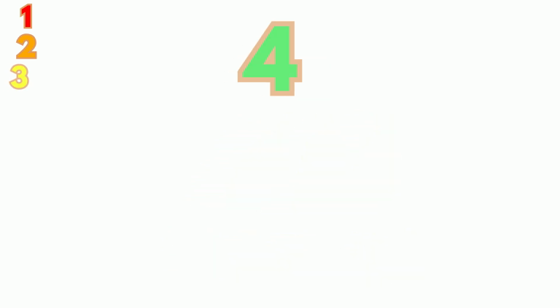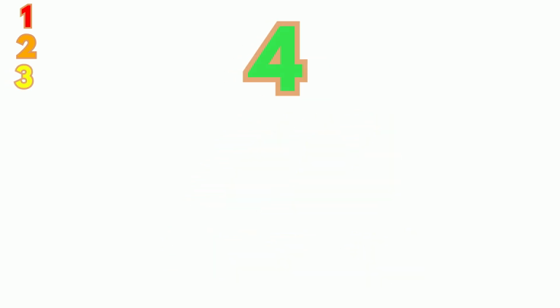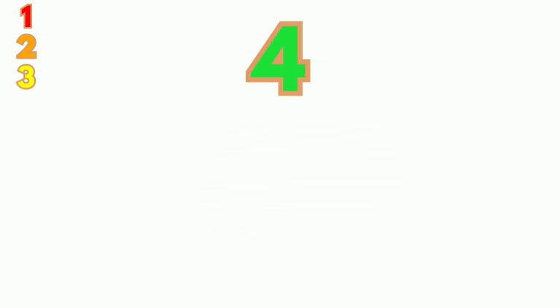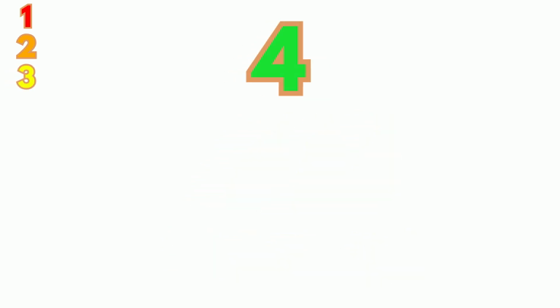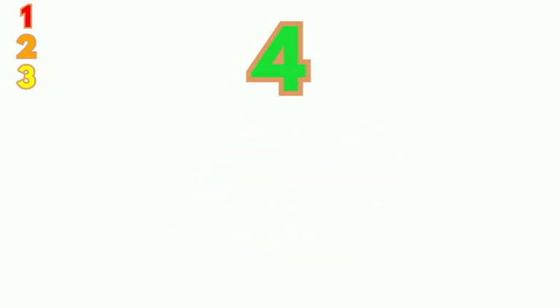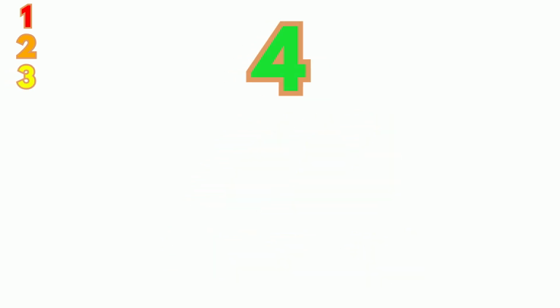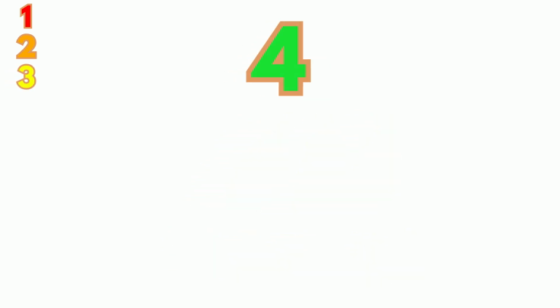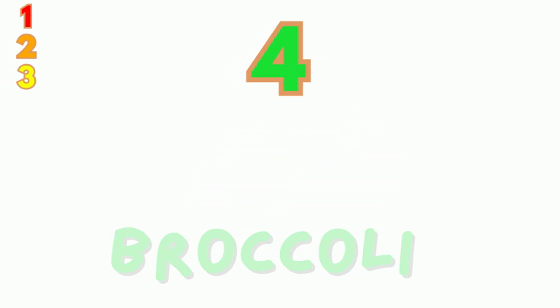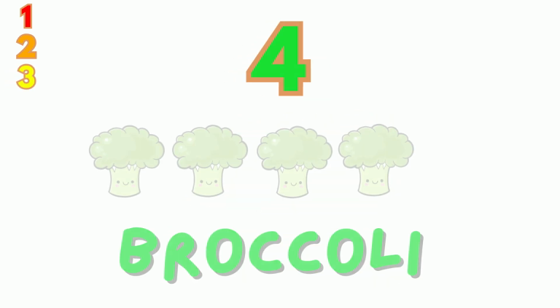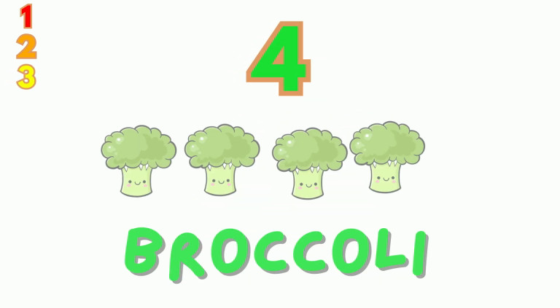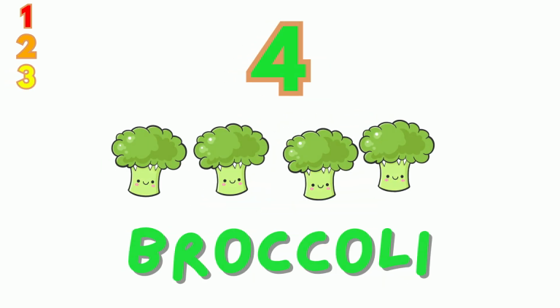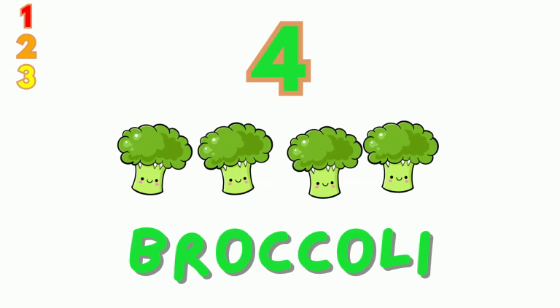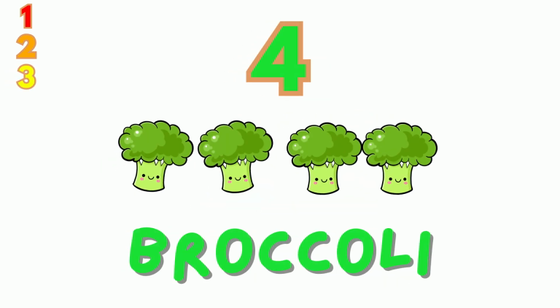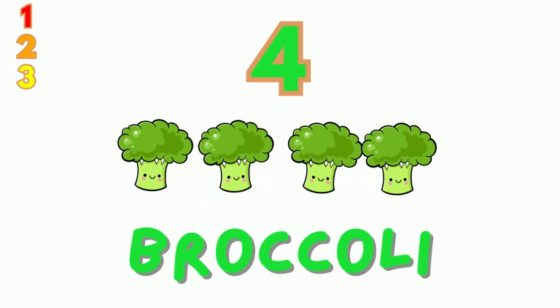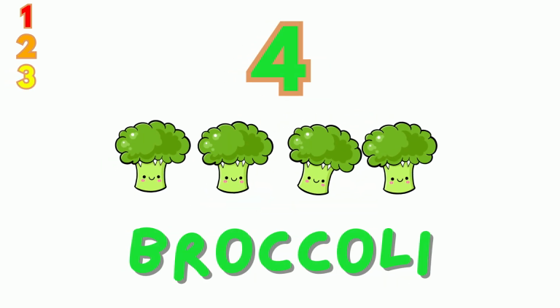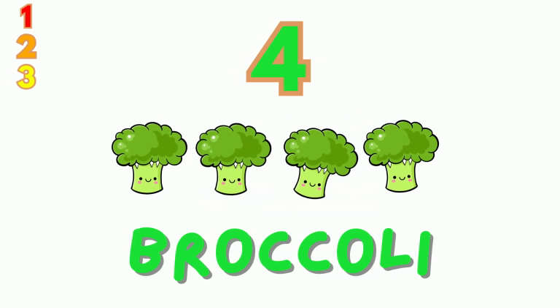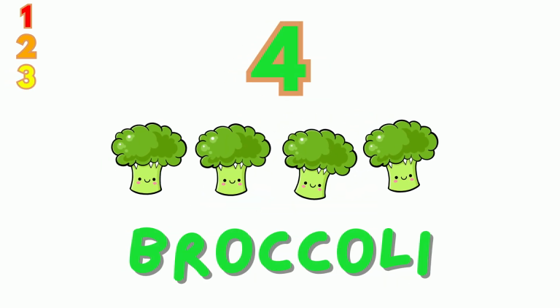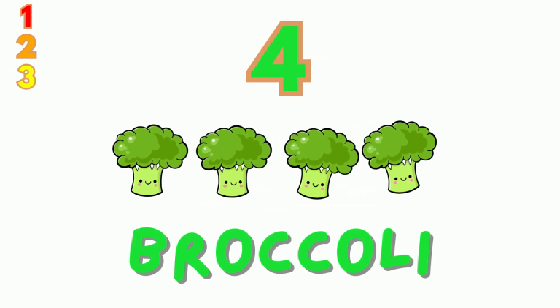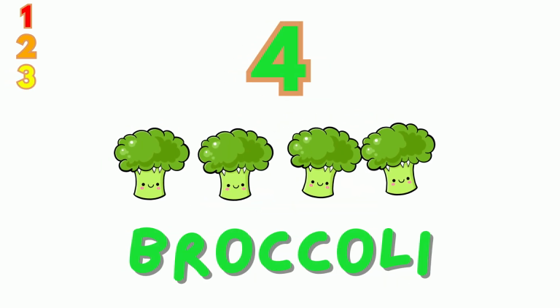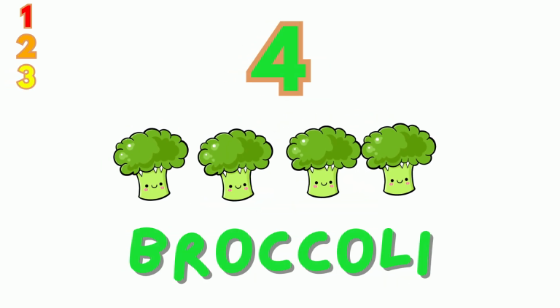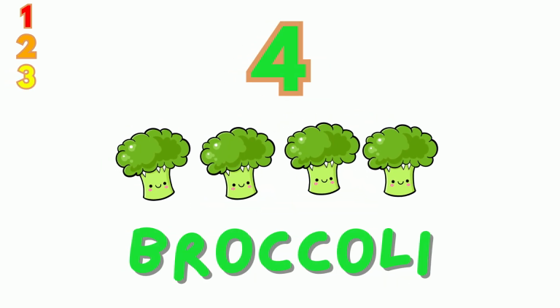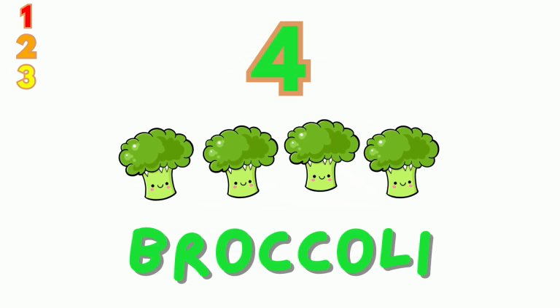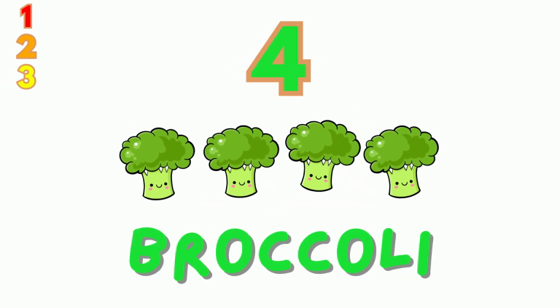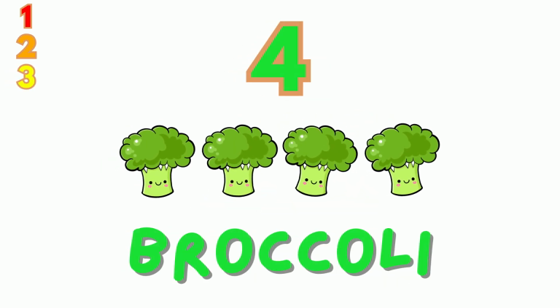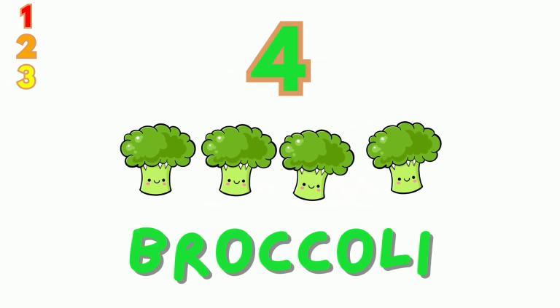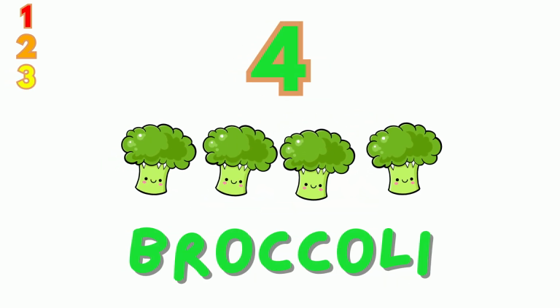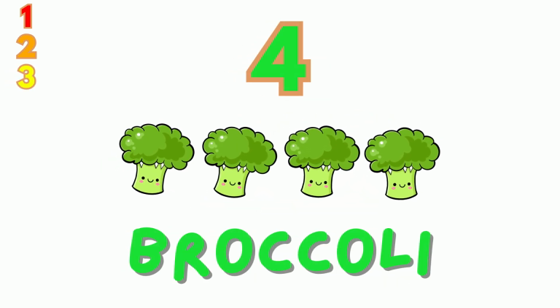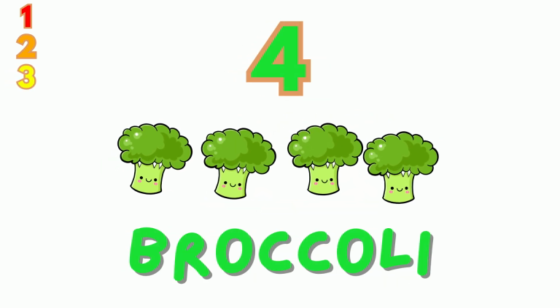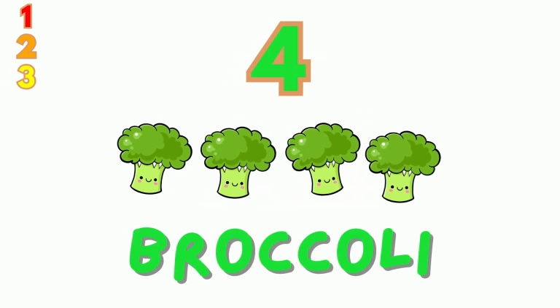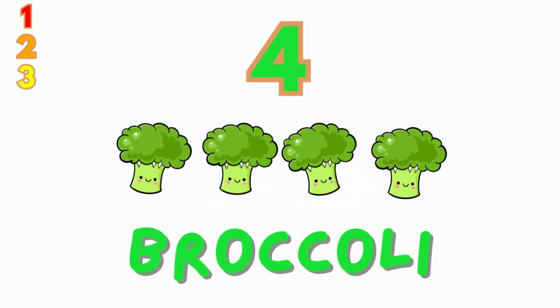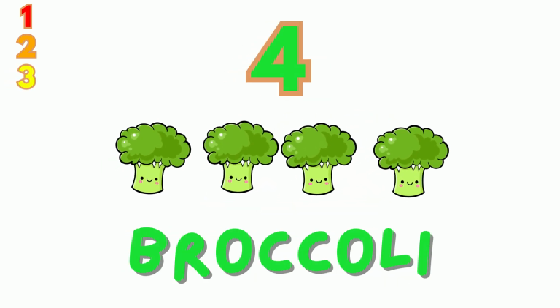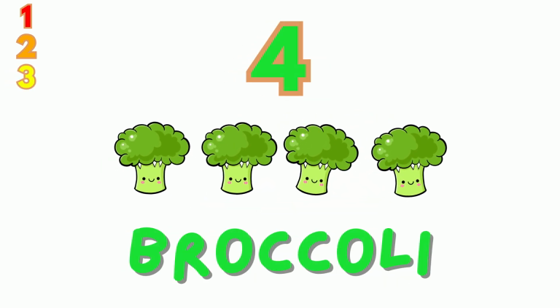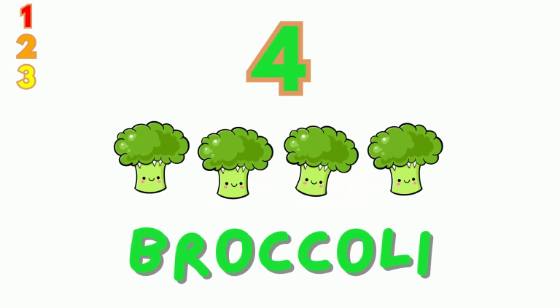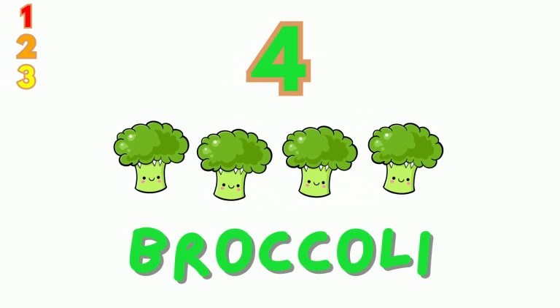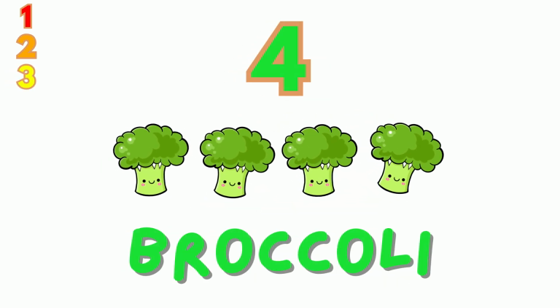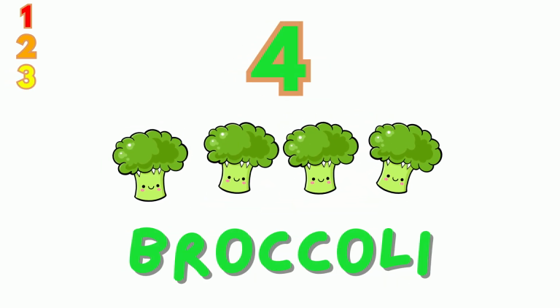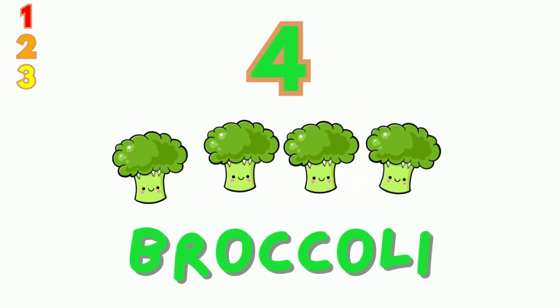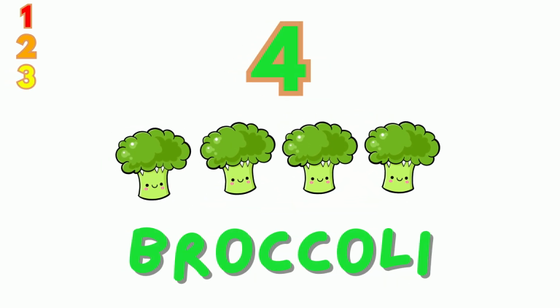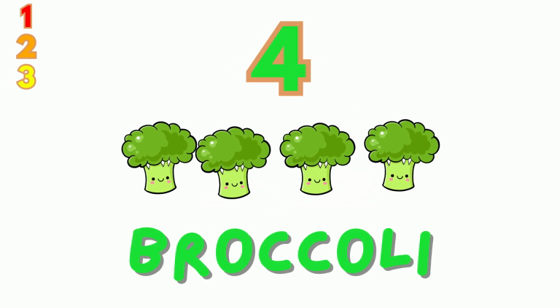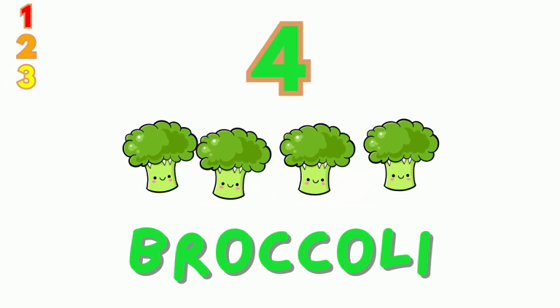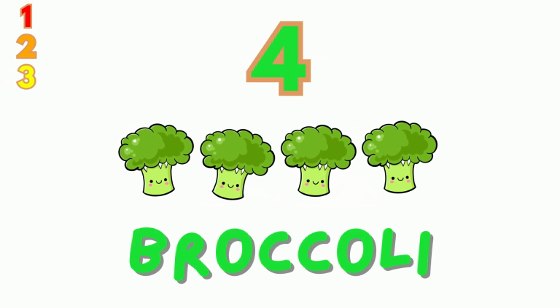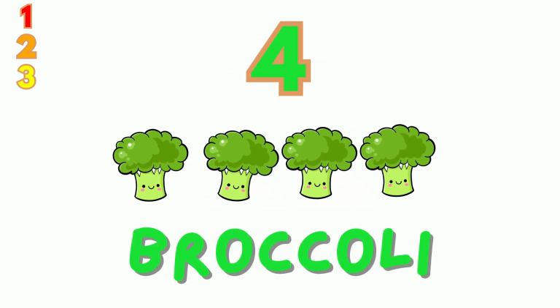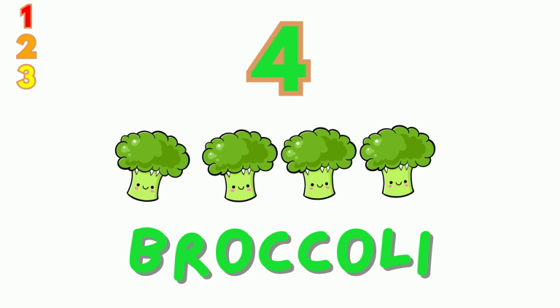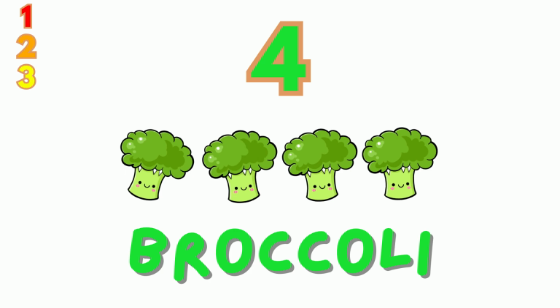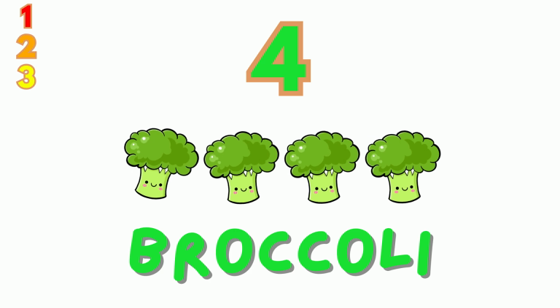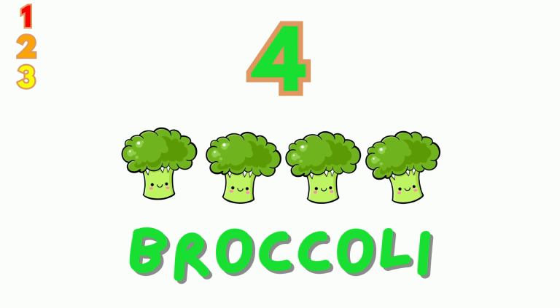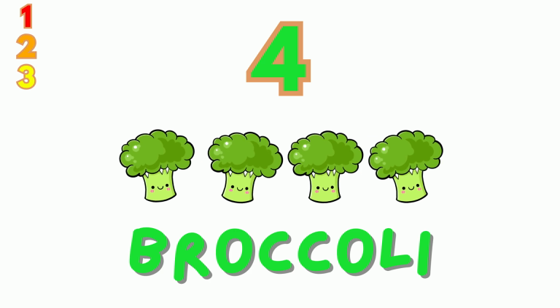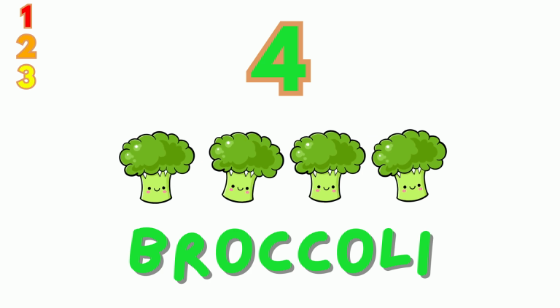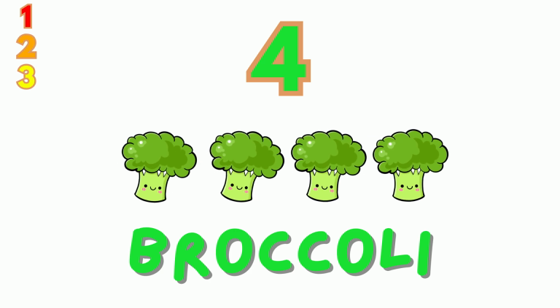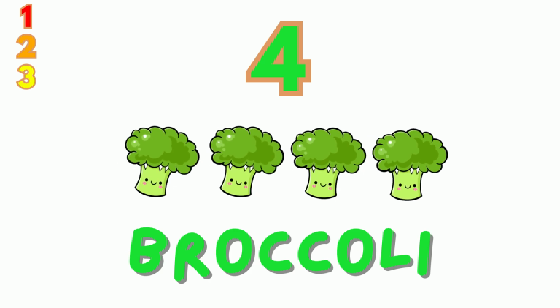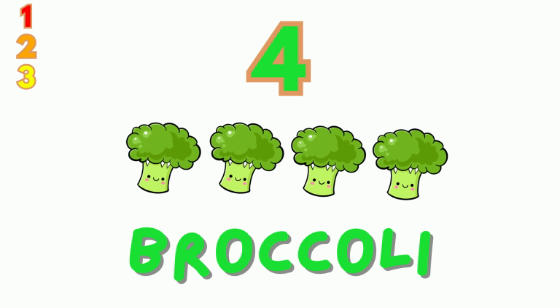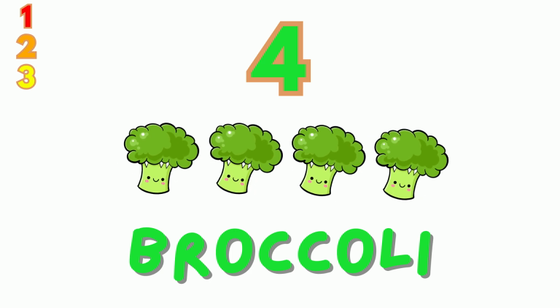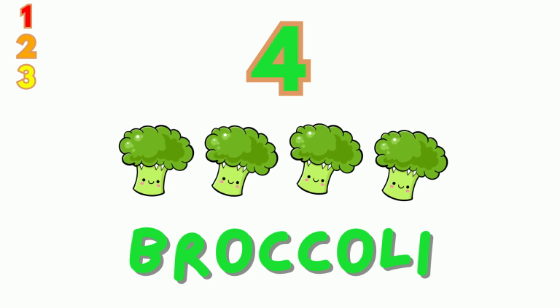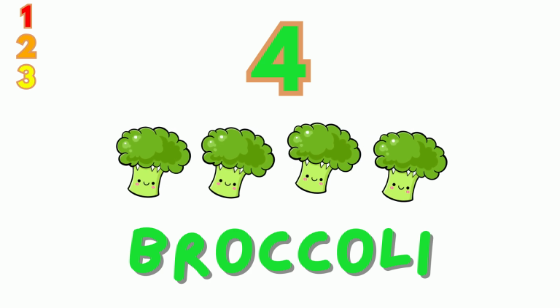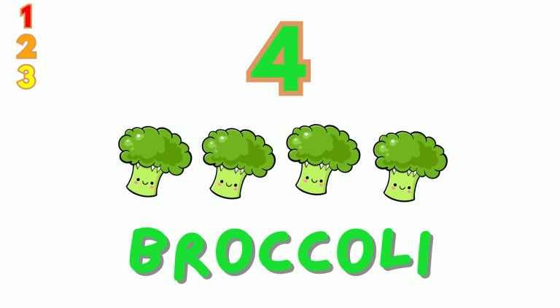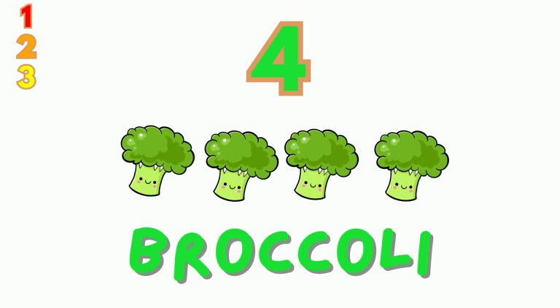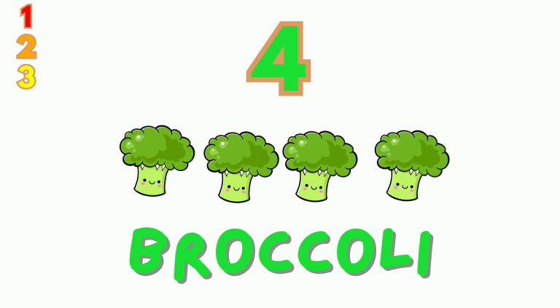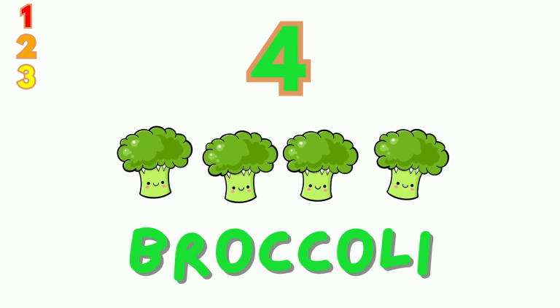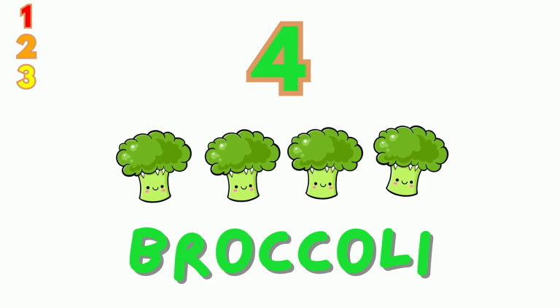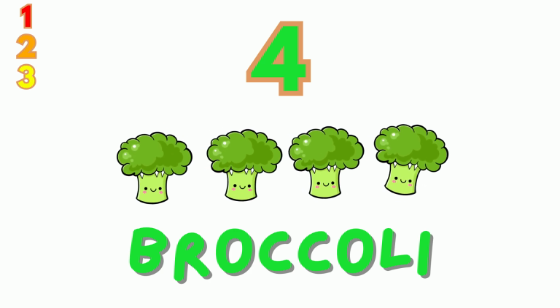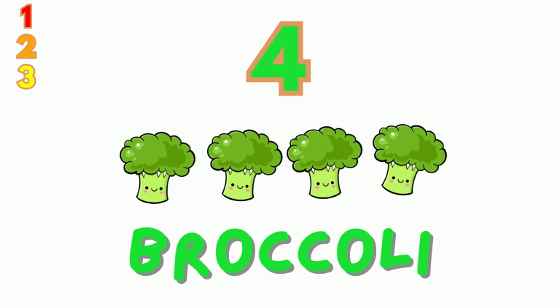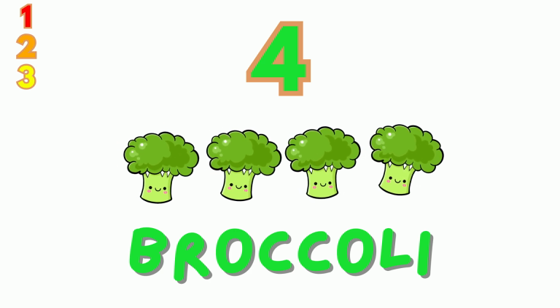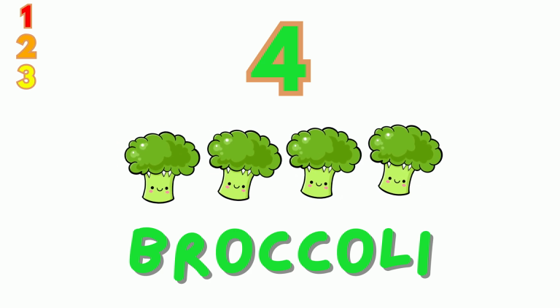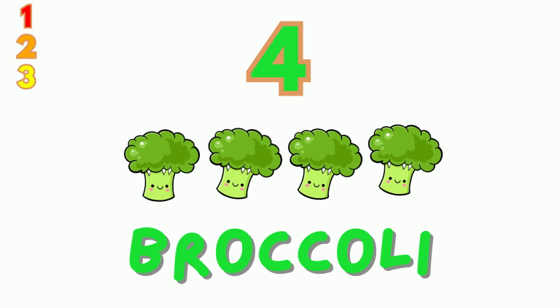4. We have 4 green broccoli. Count with me: 1, 2, 3, 4.